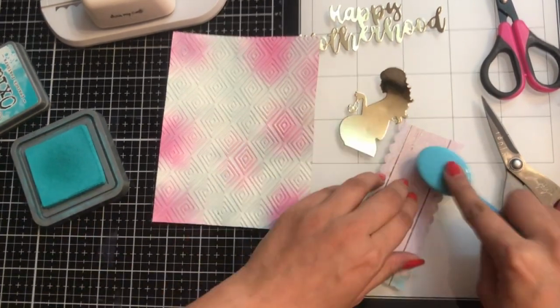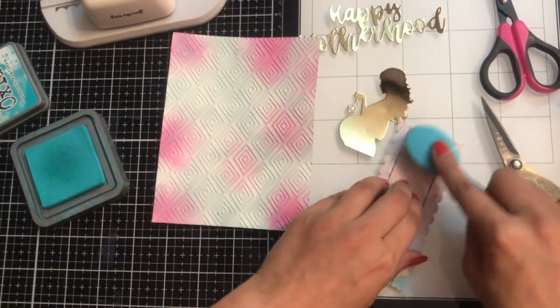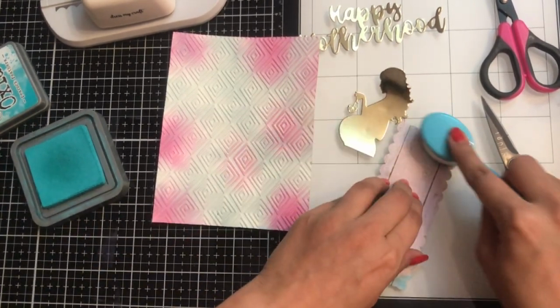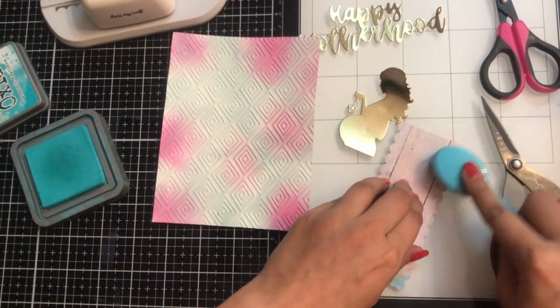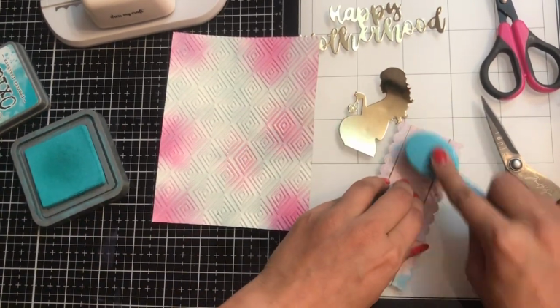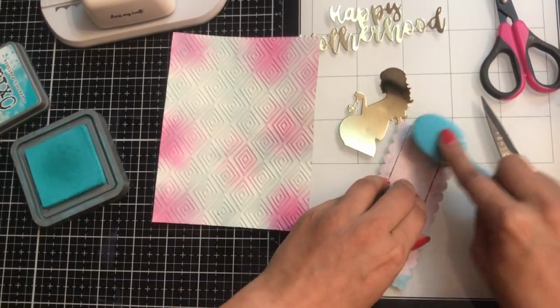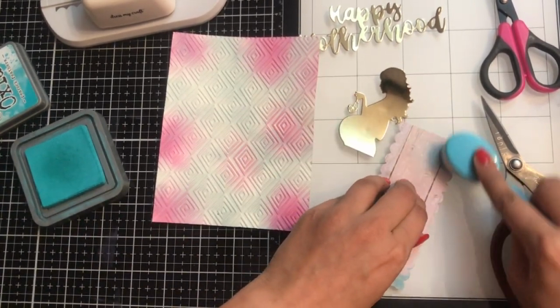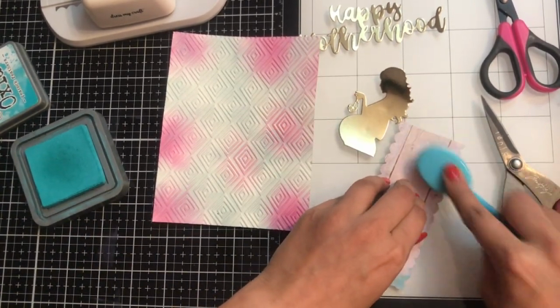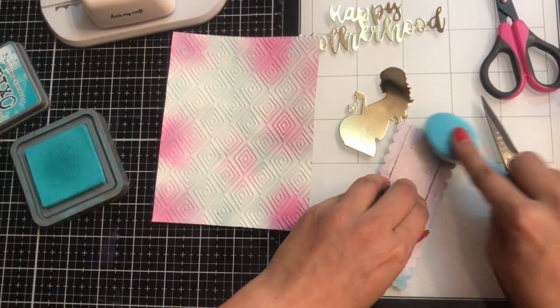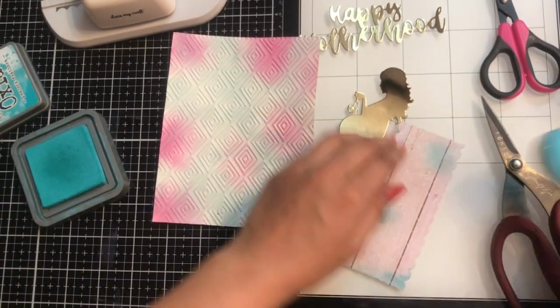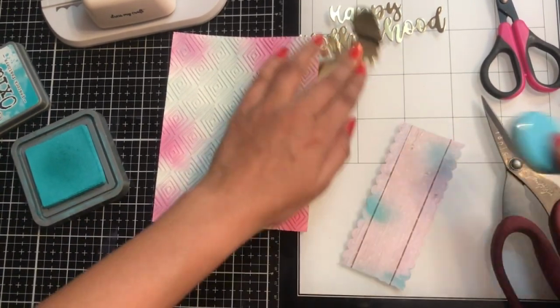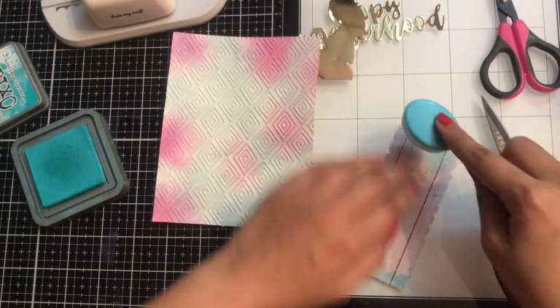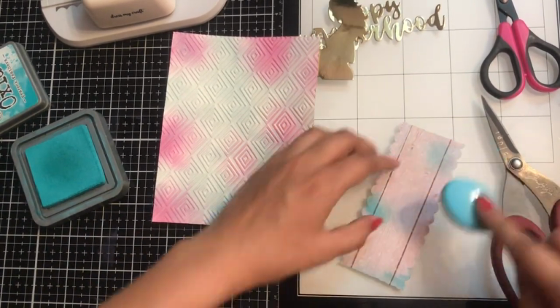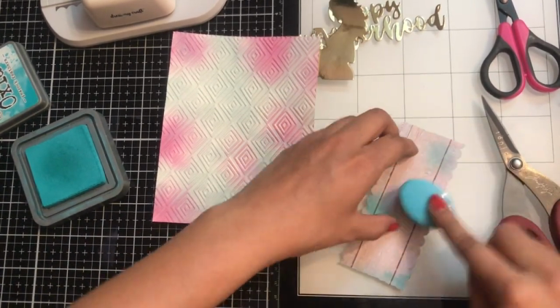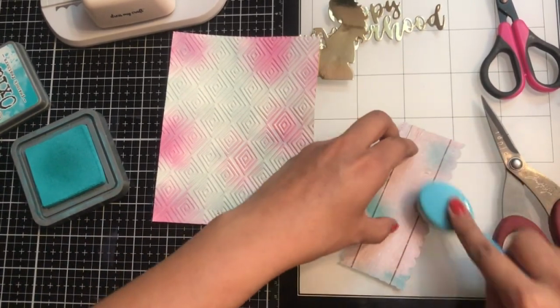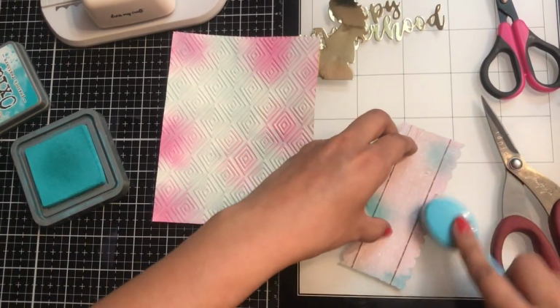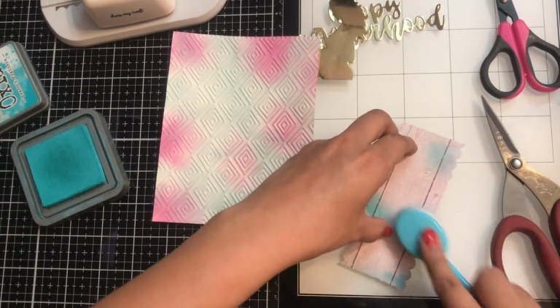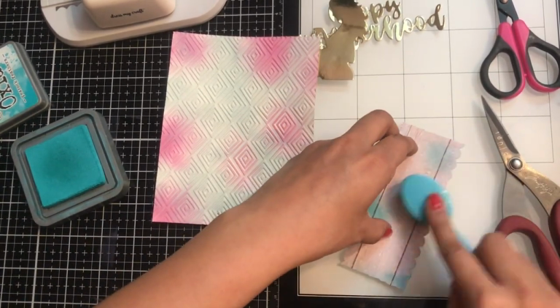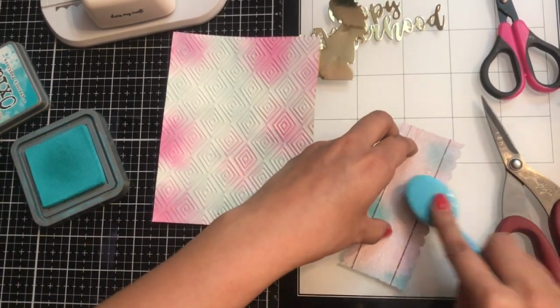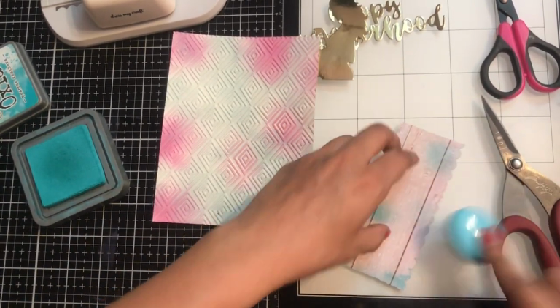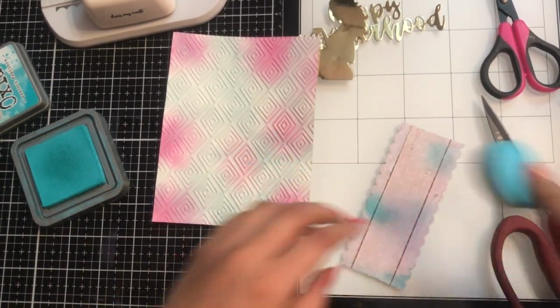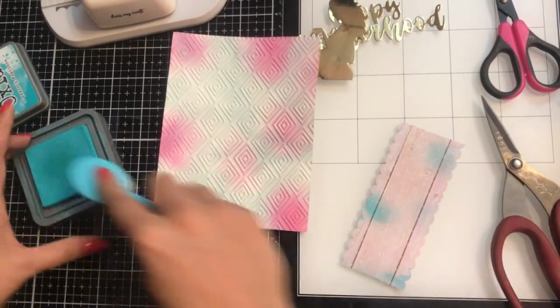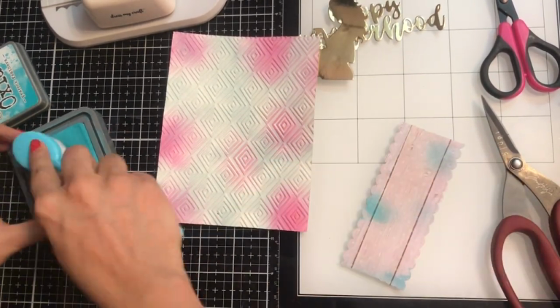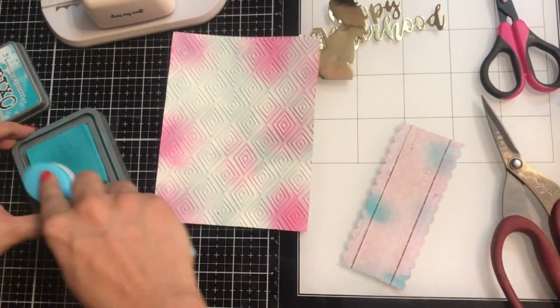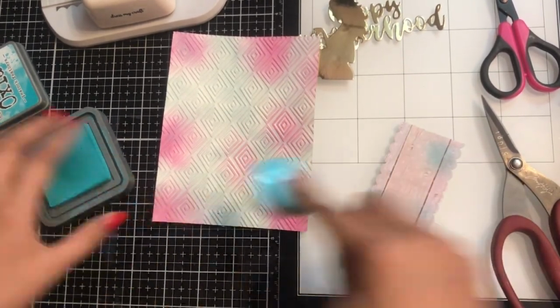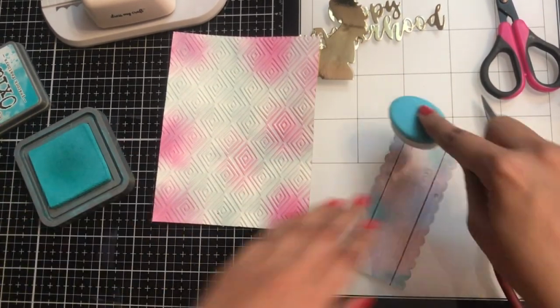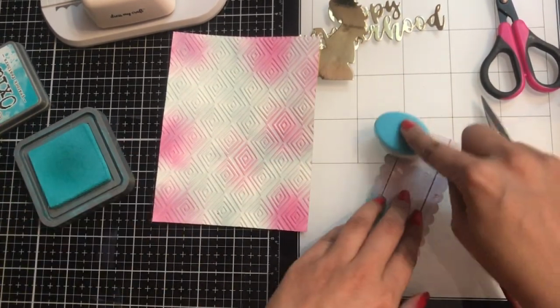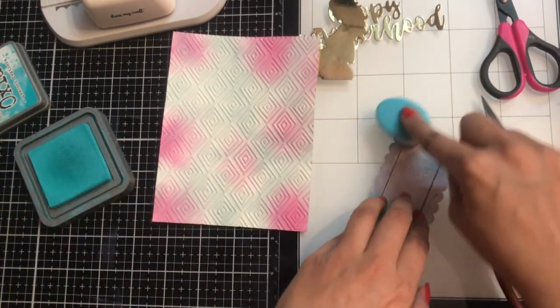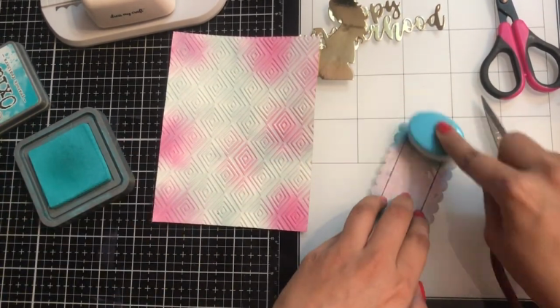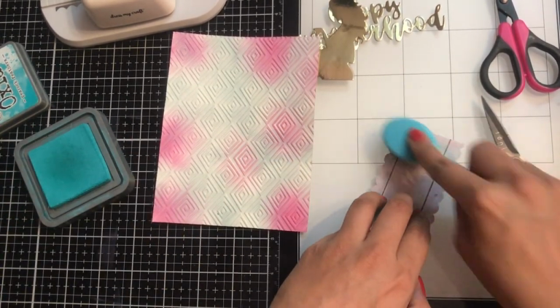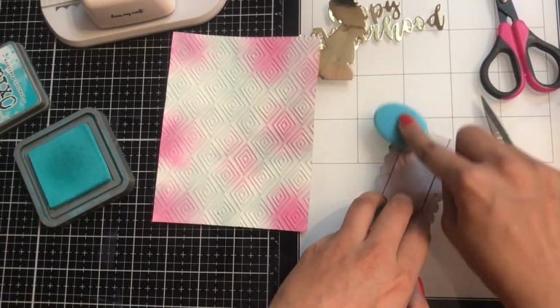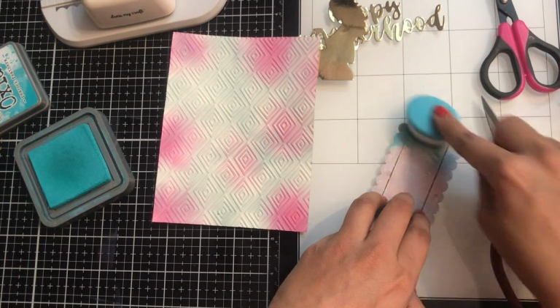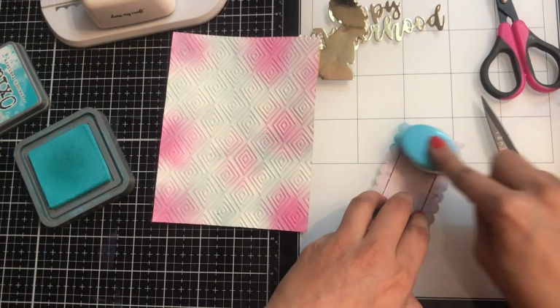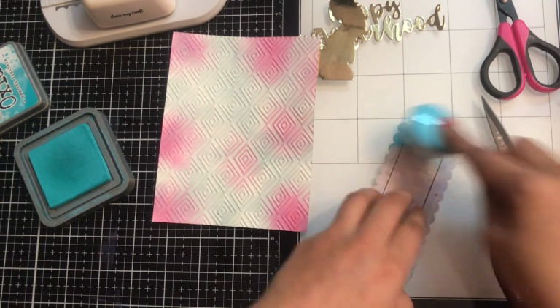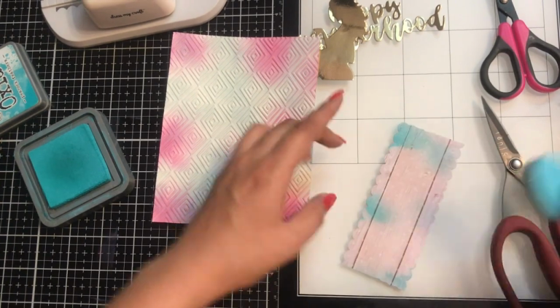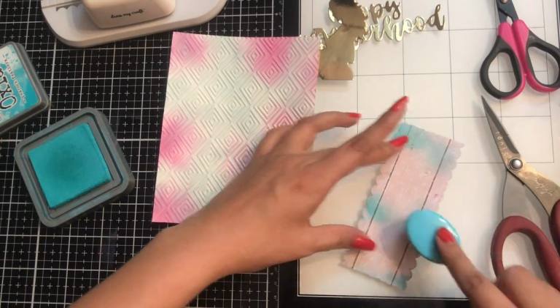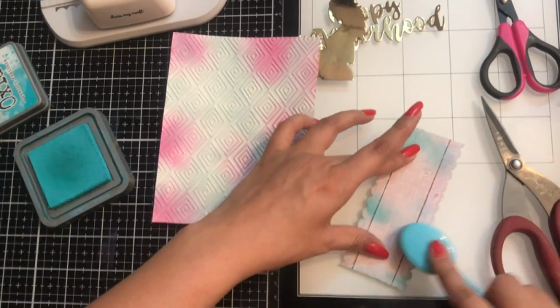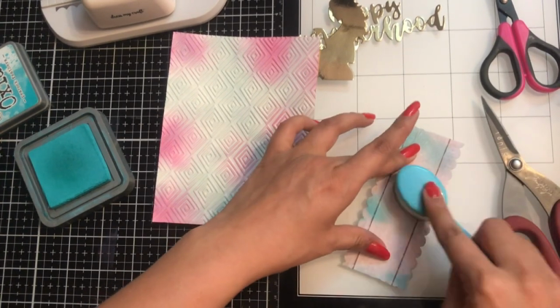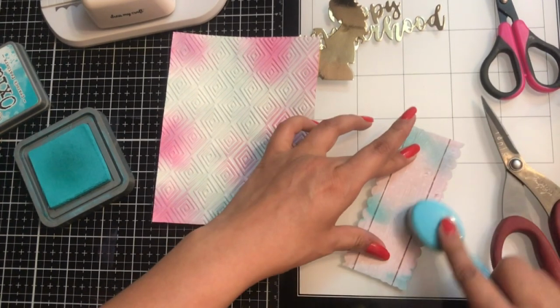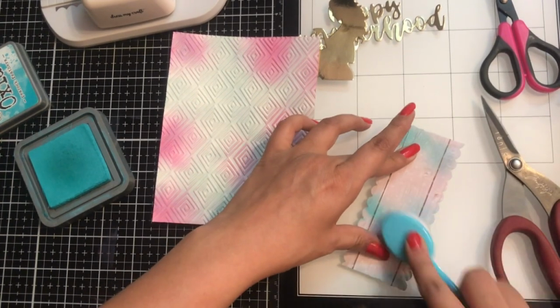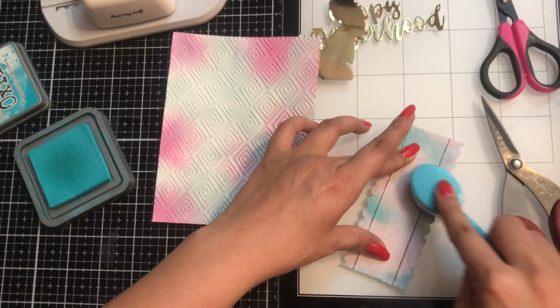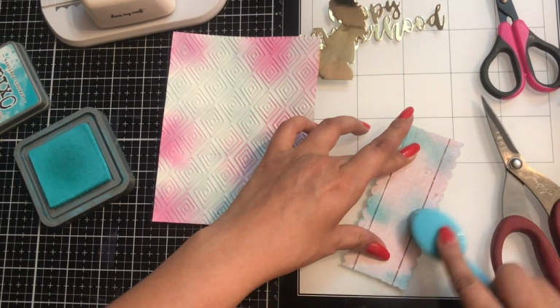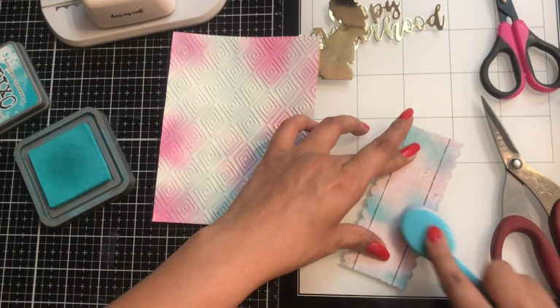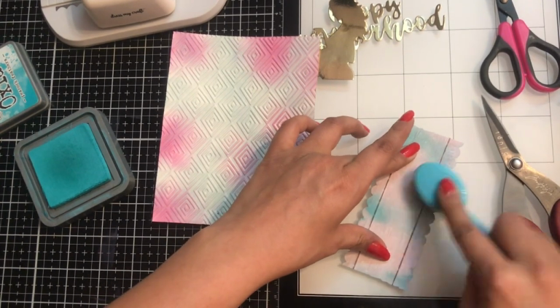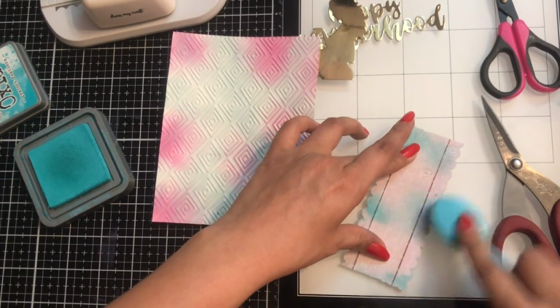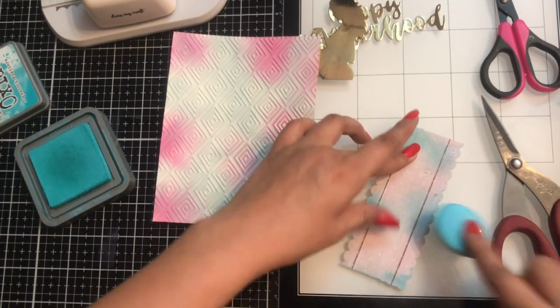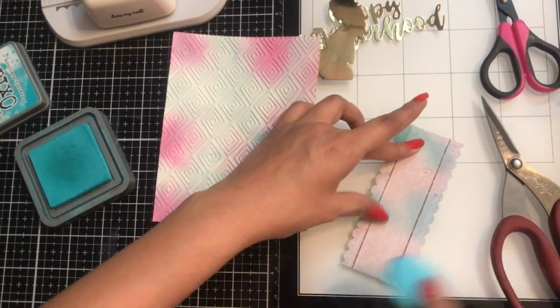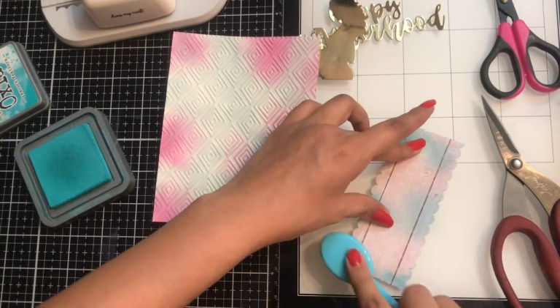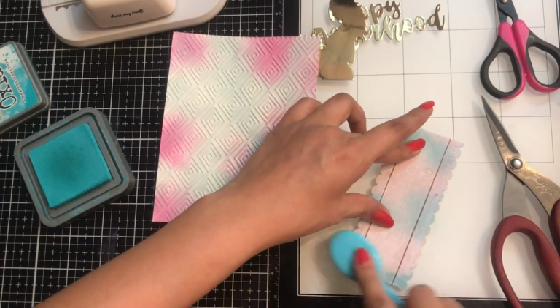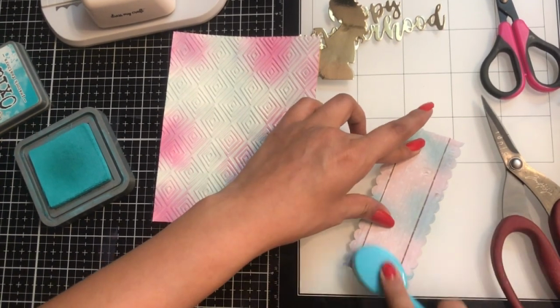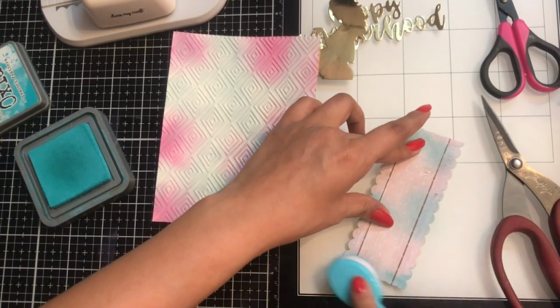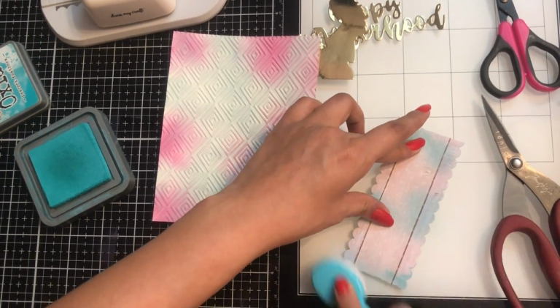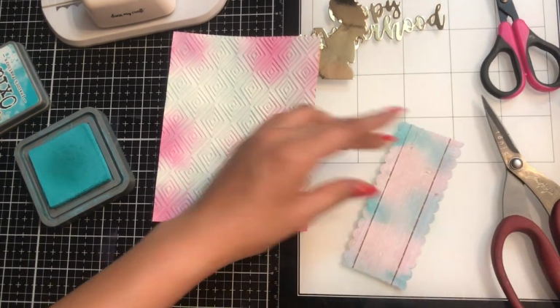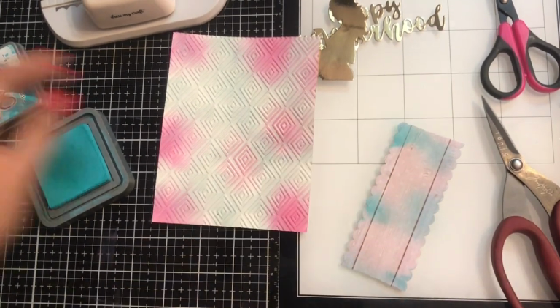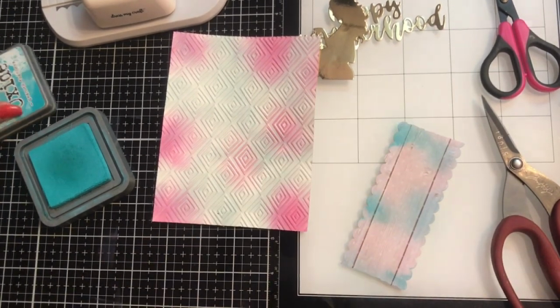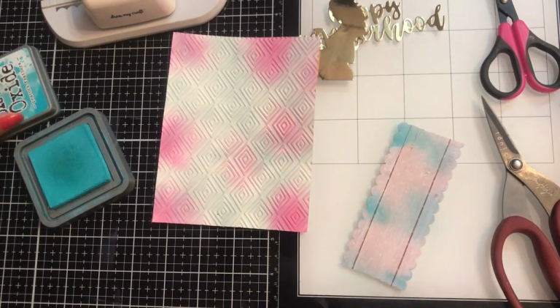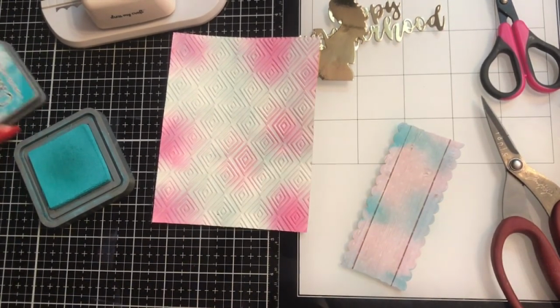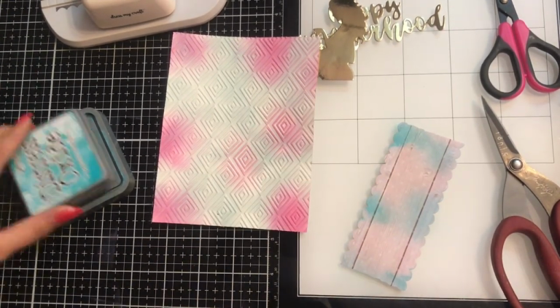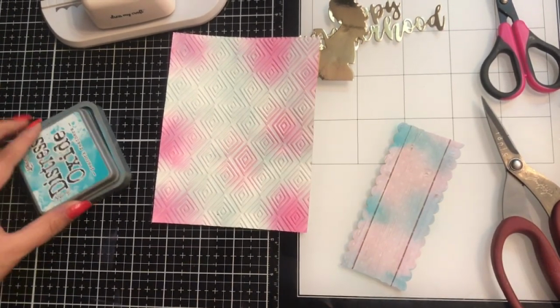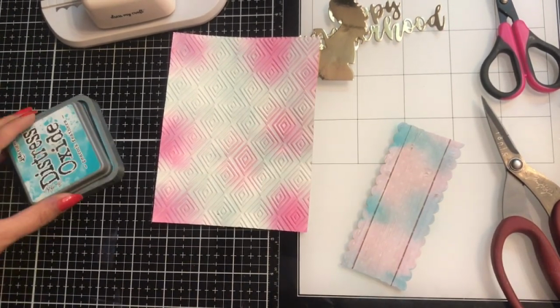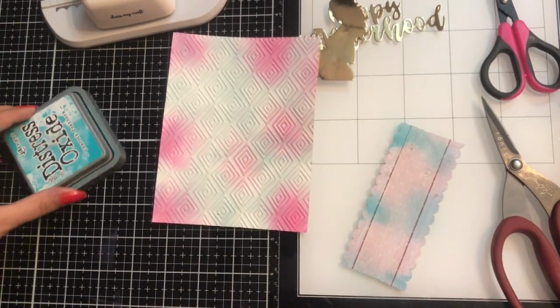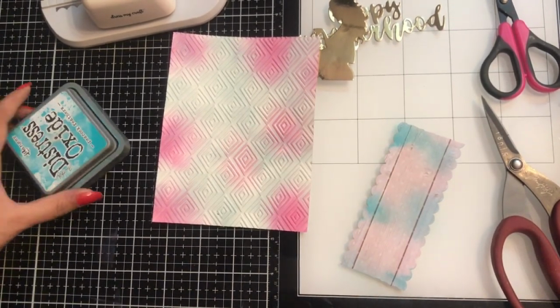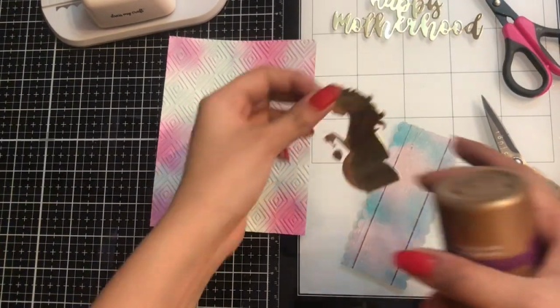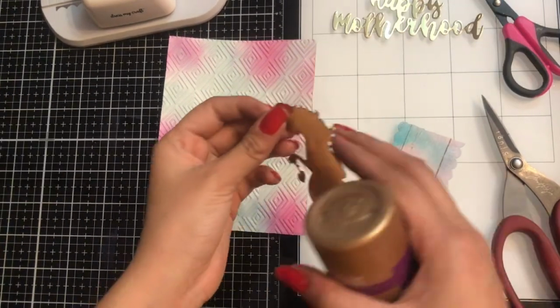Now I'm using distress oxide to add some more colors to my card base, and it will look nice as per the theme of our card.